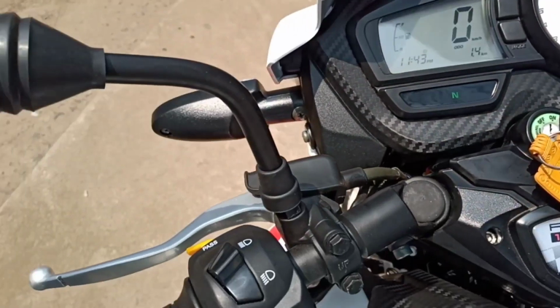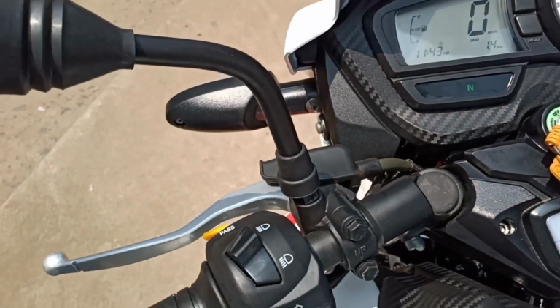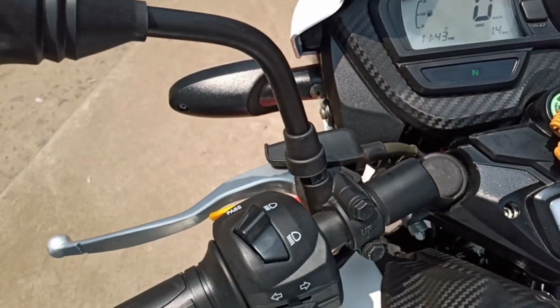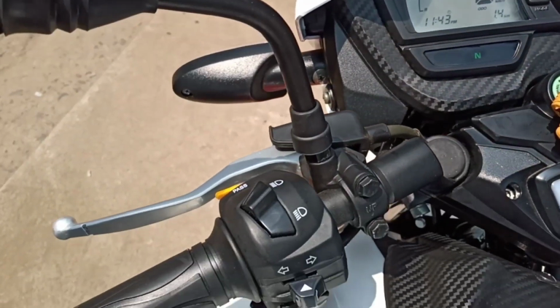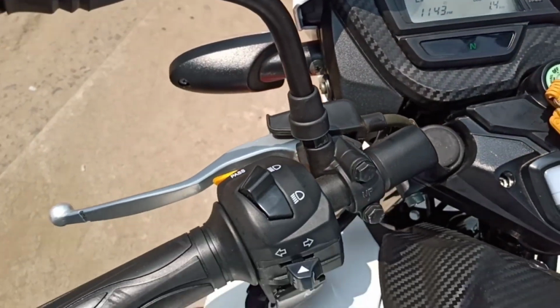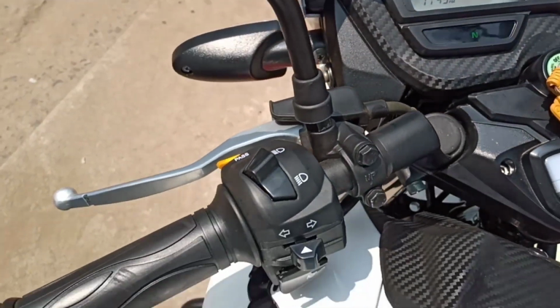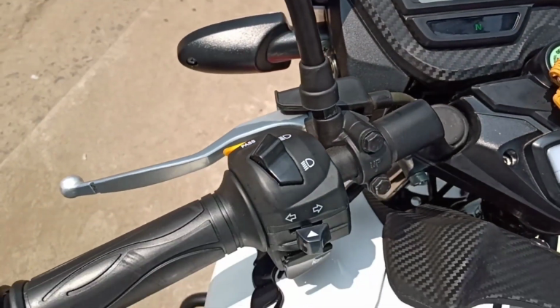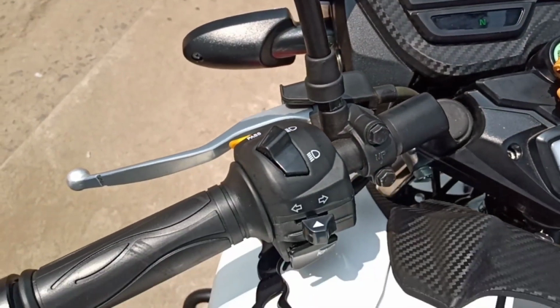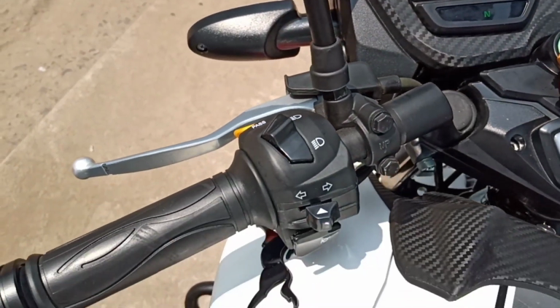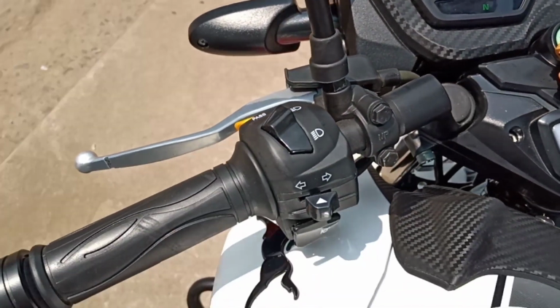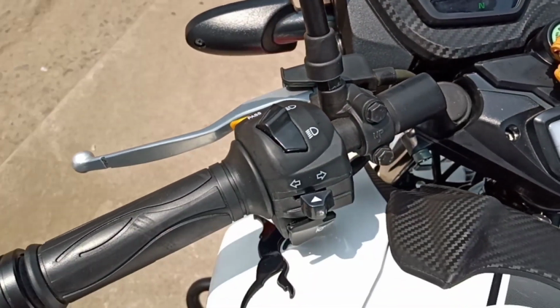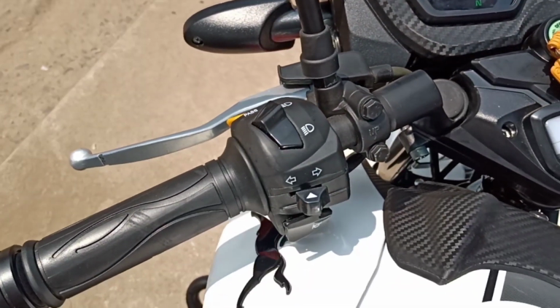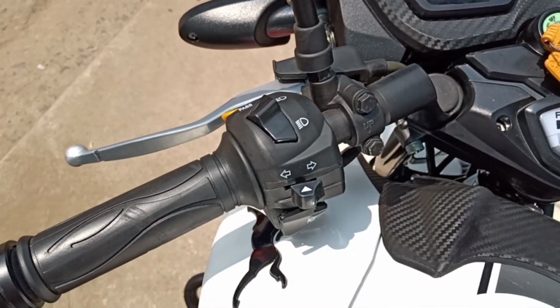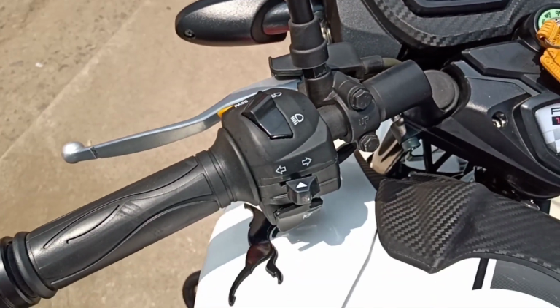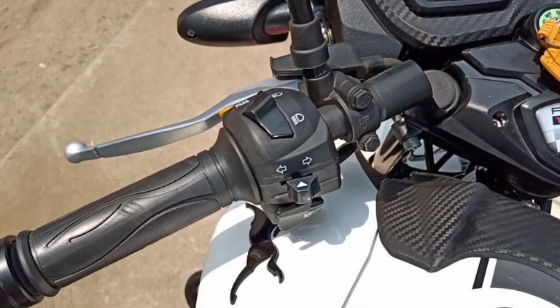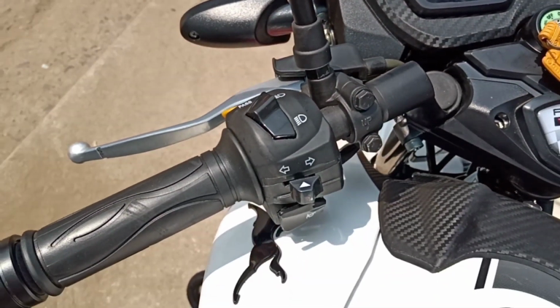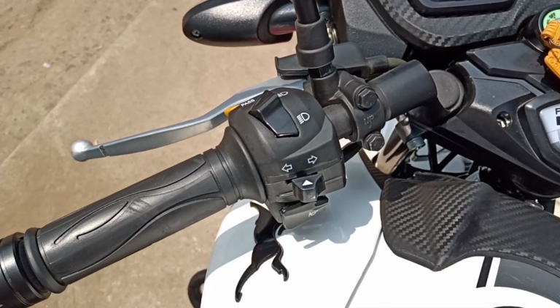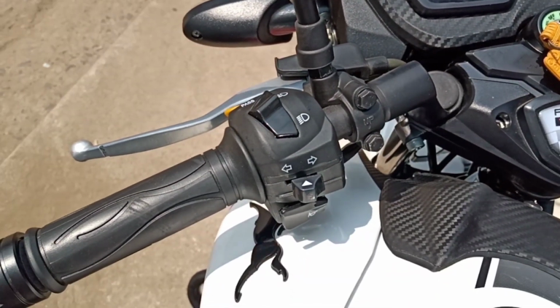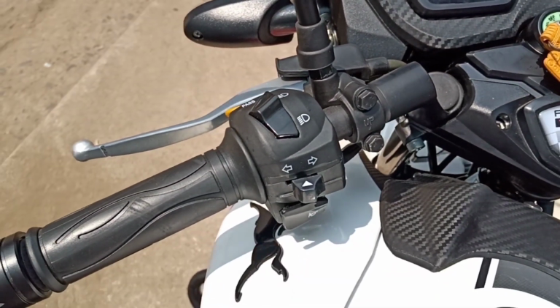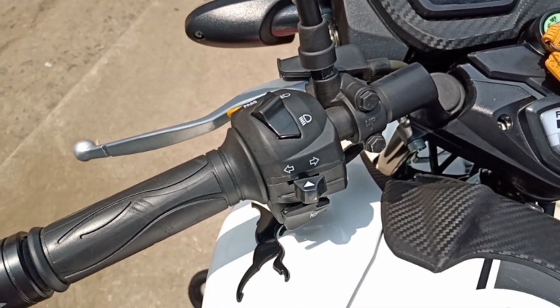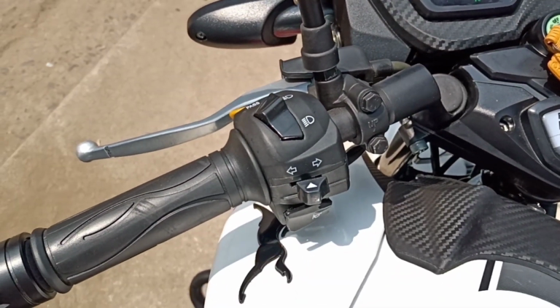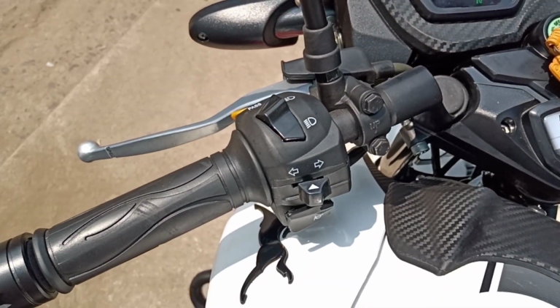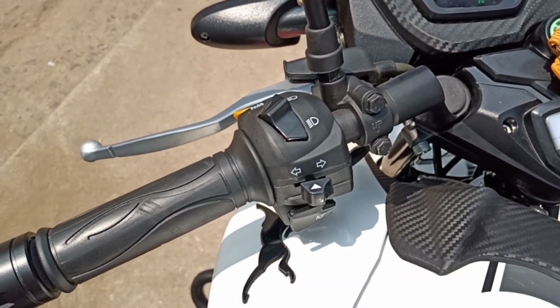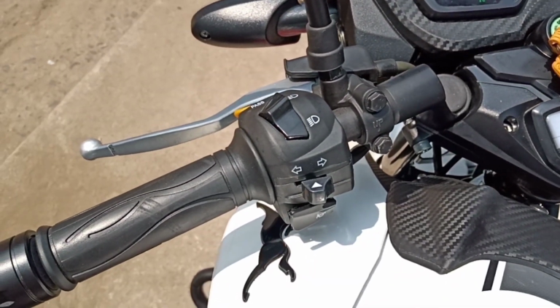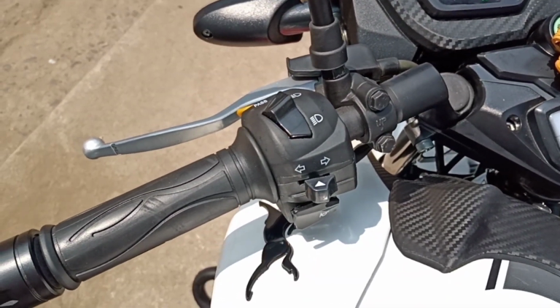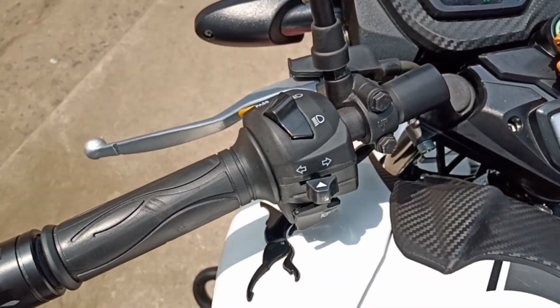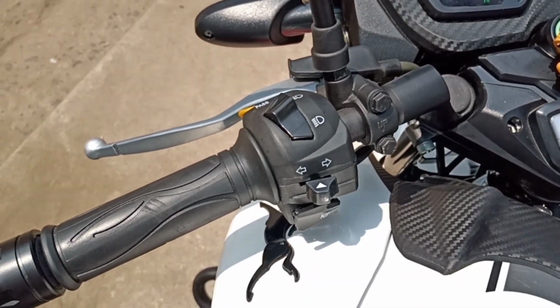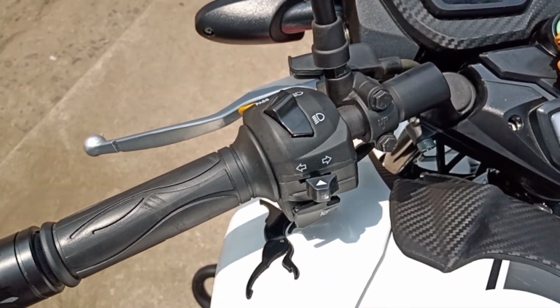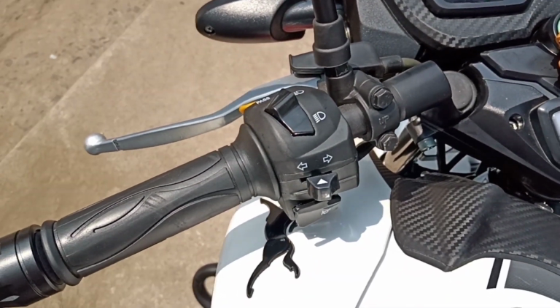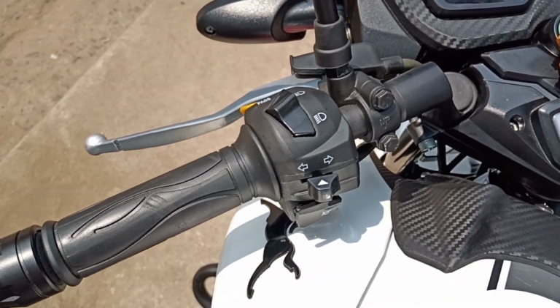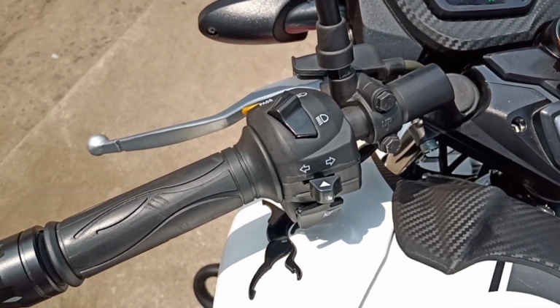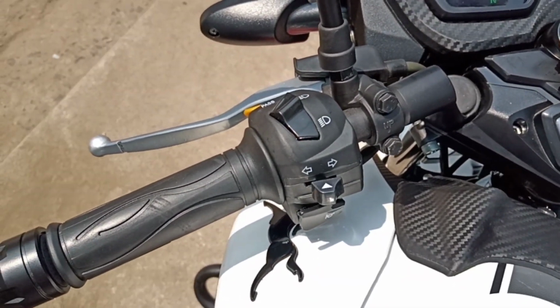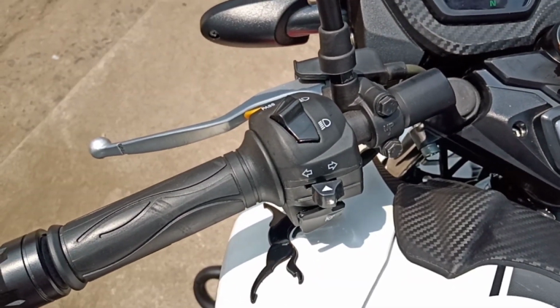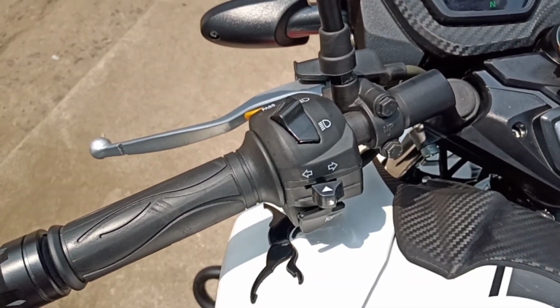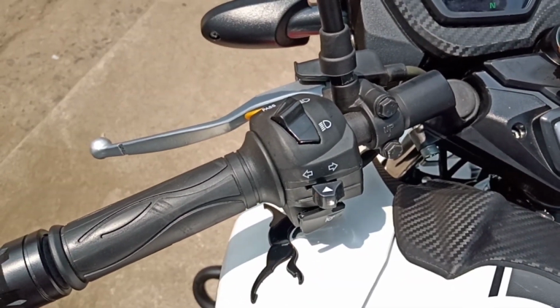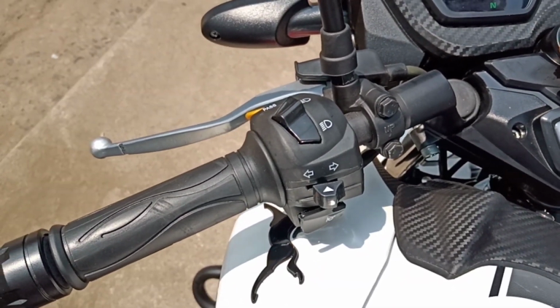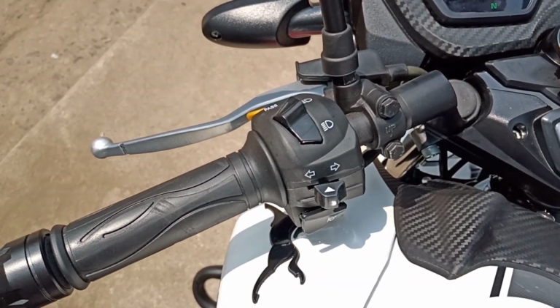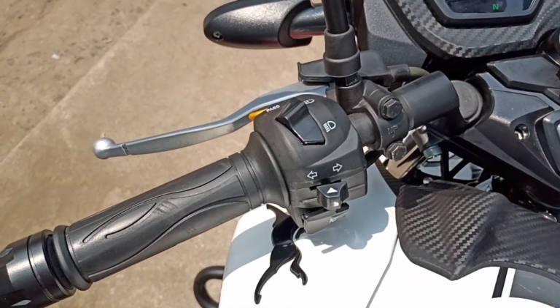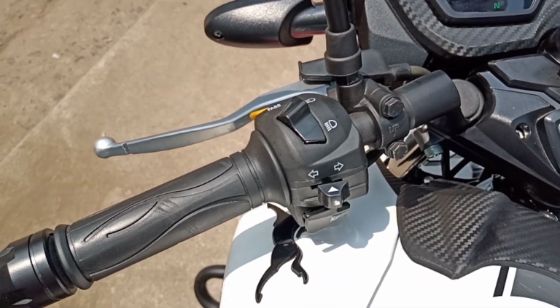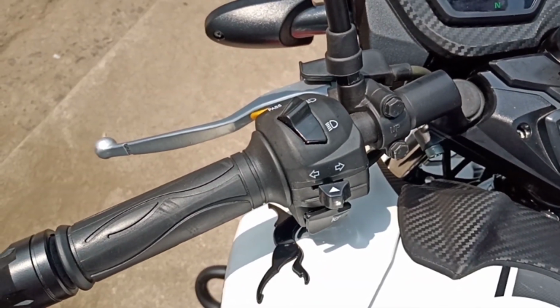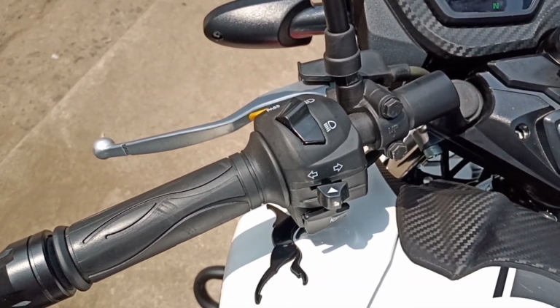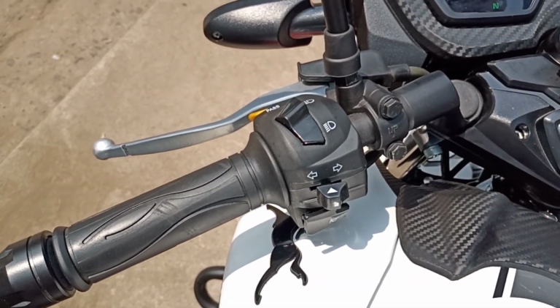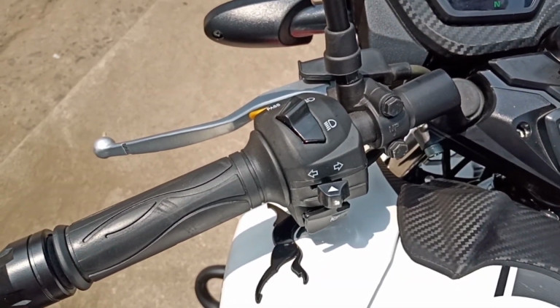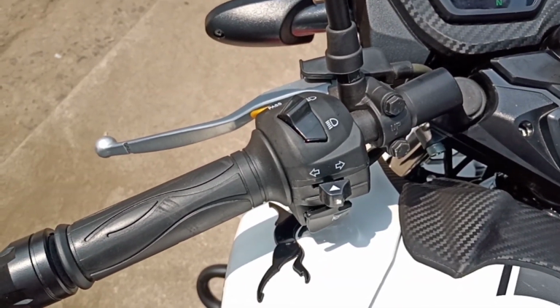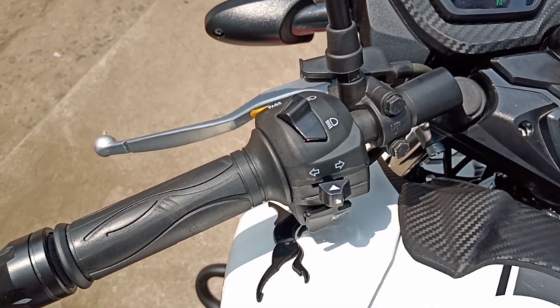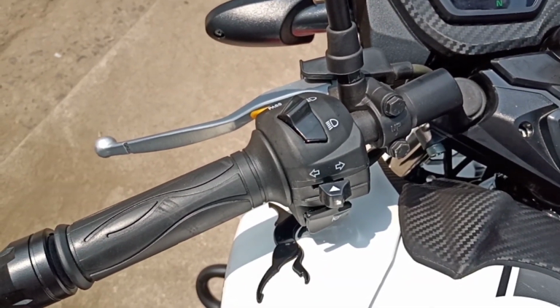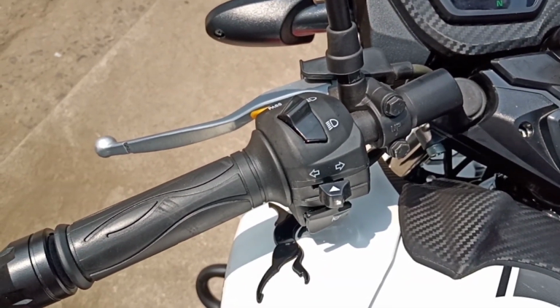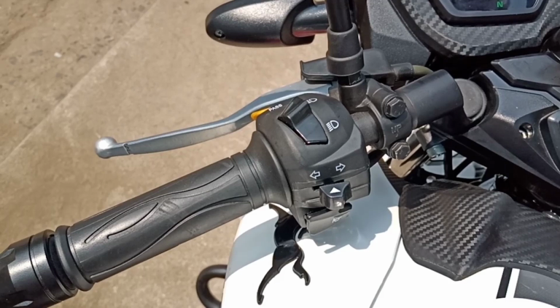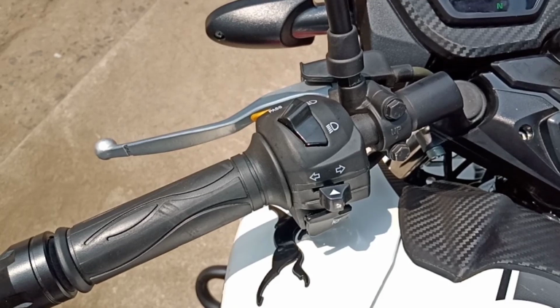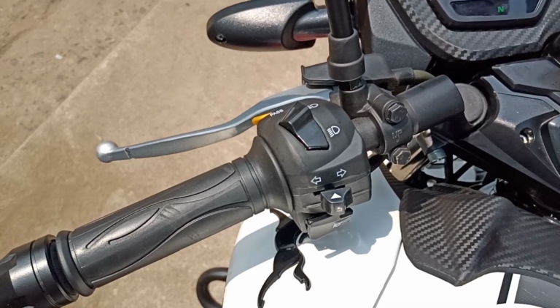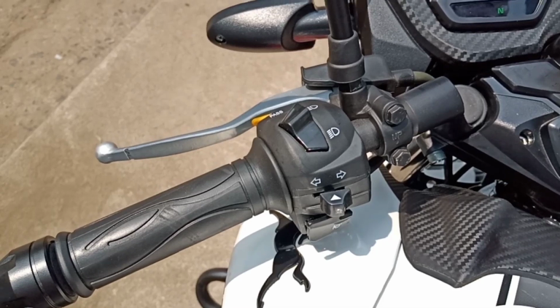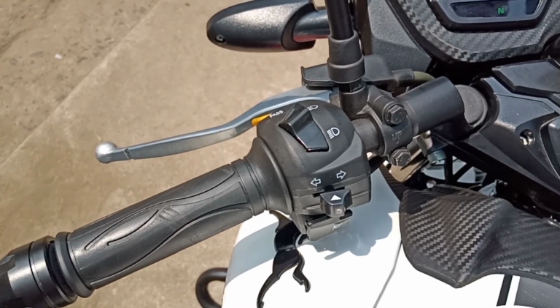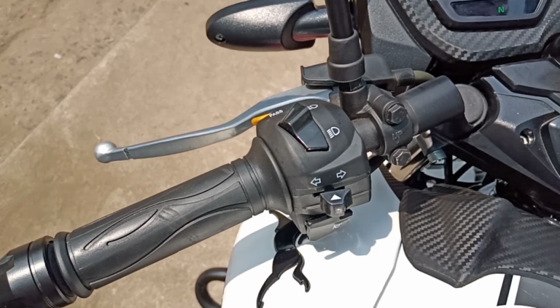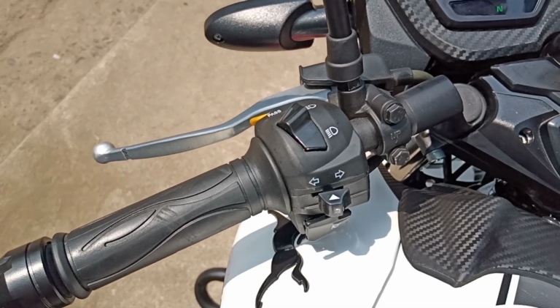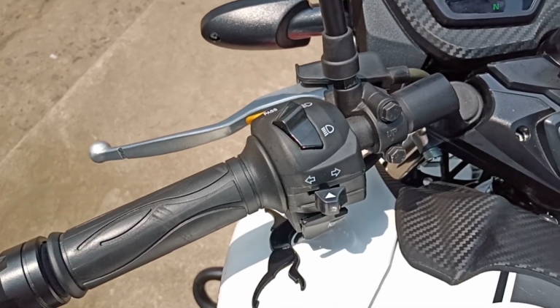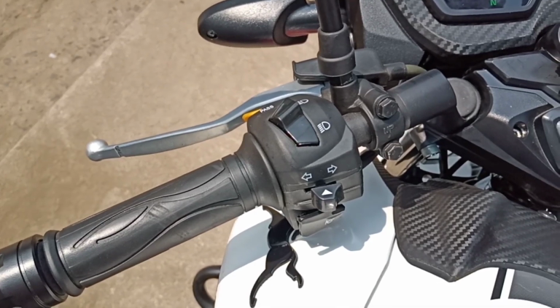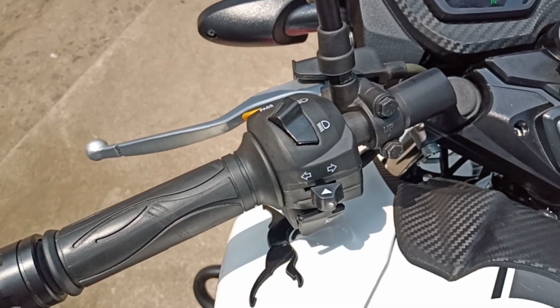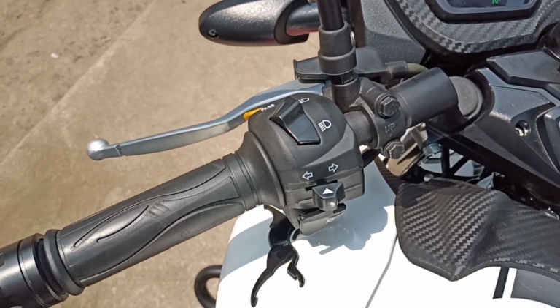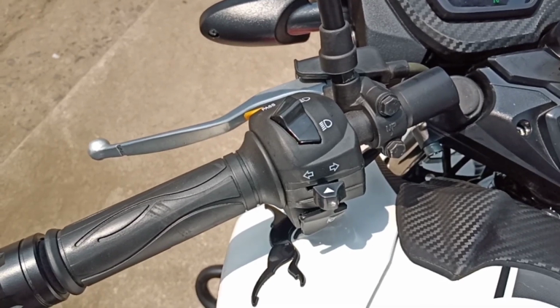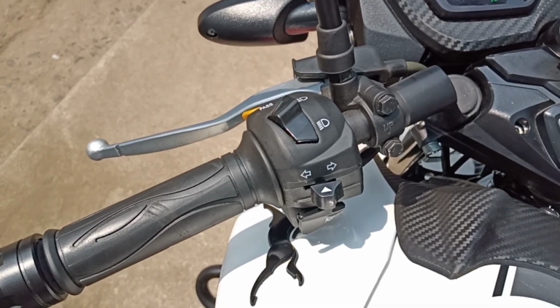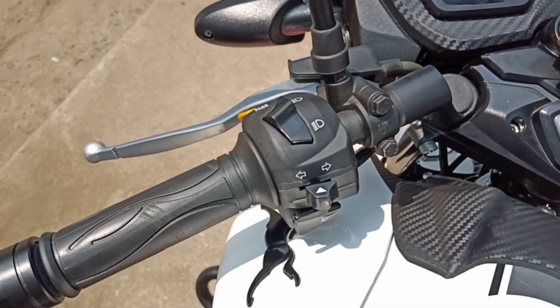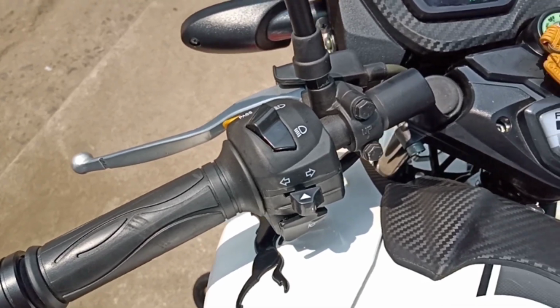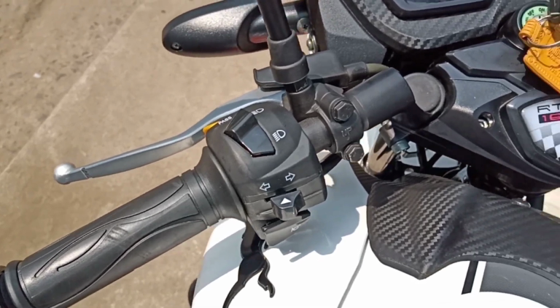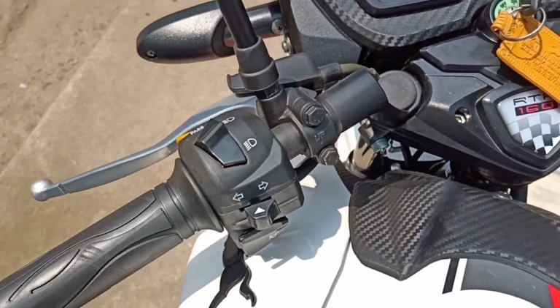Comes with the left handle. It contains indicator left and right options, headlight up and down options, pass key, and horn key.